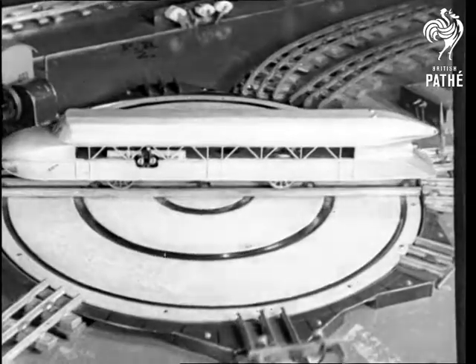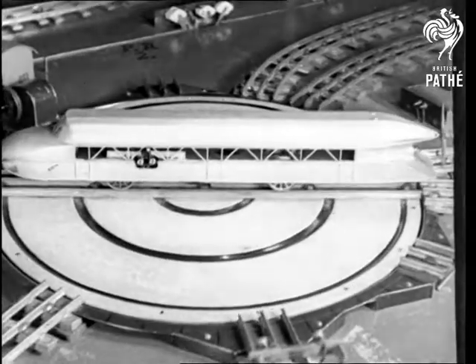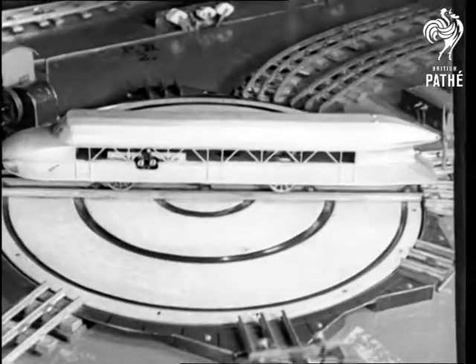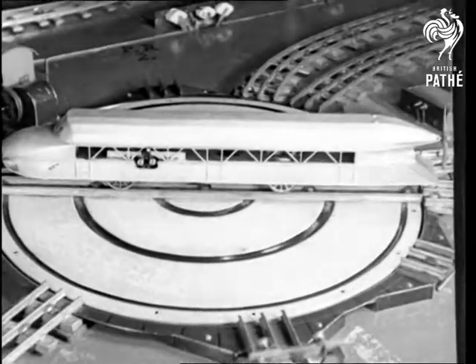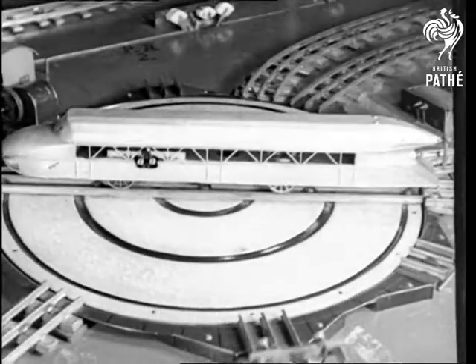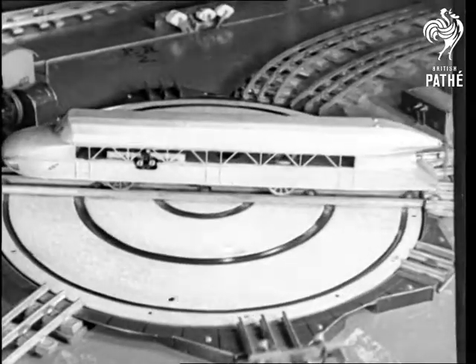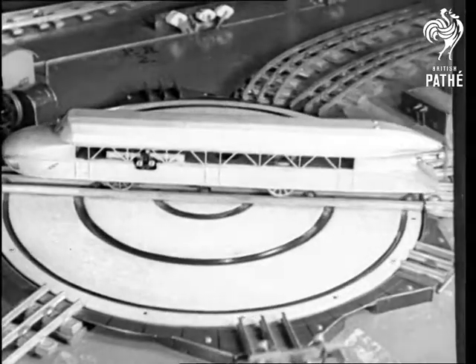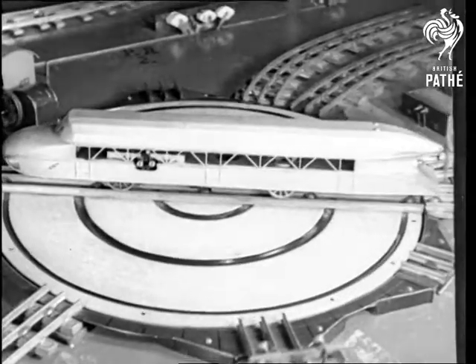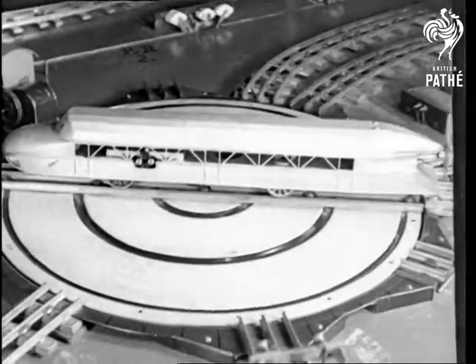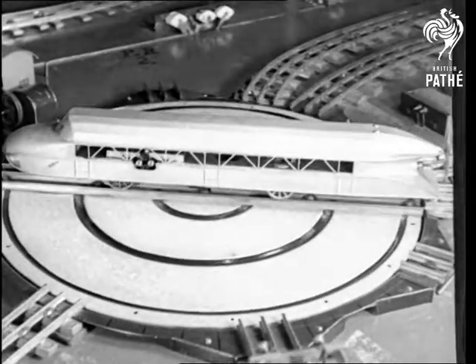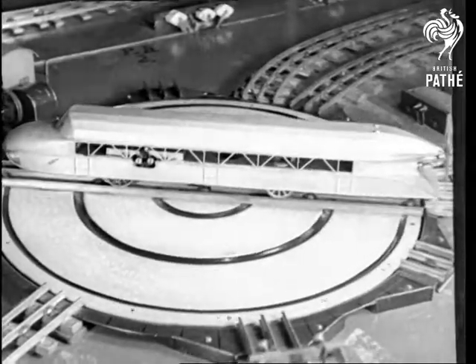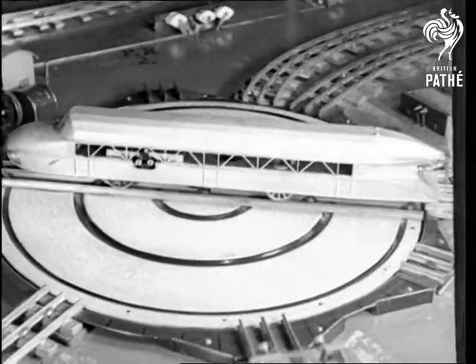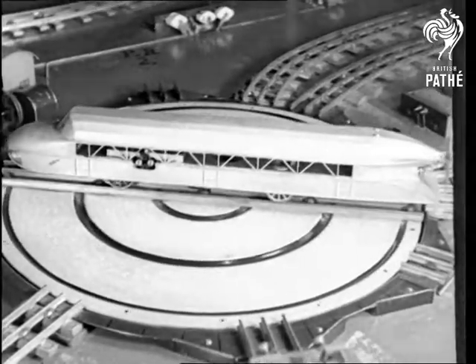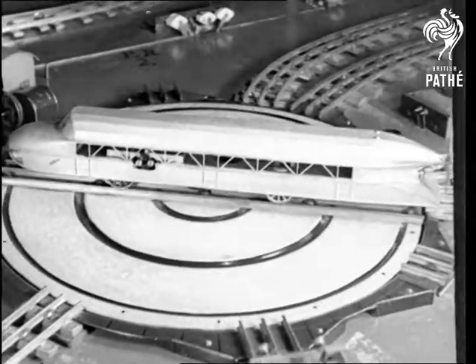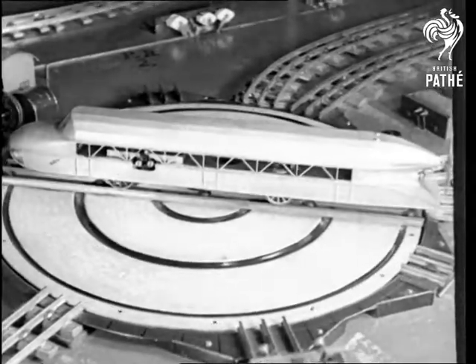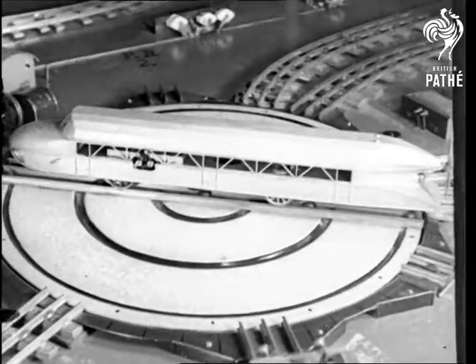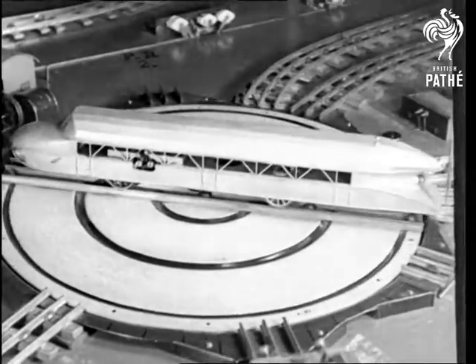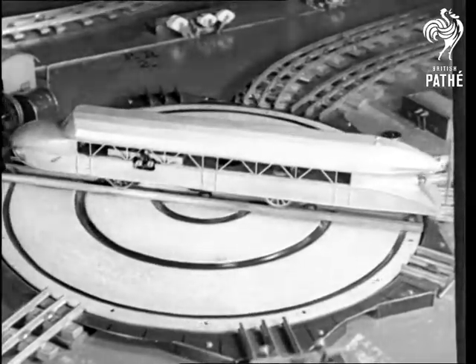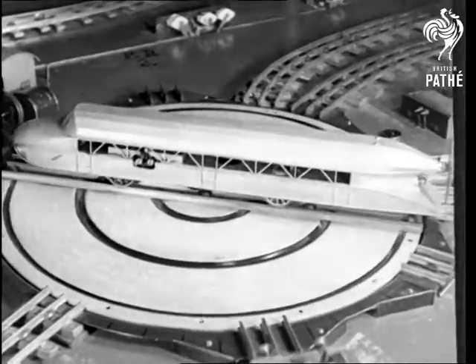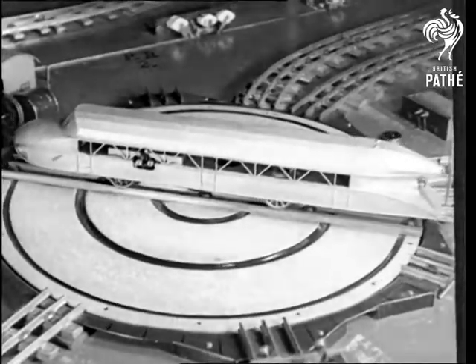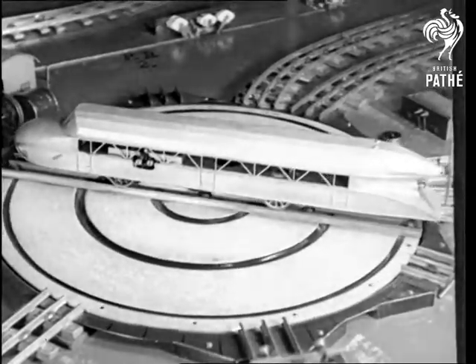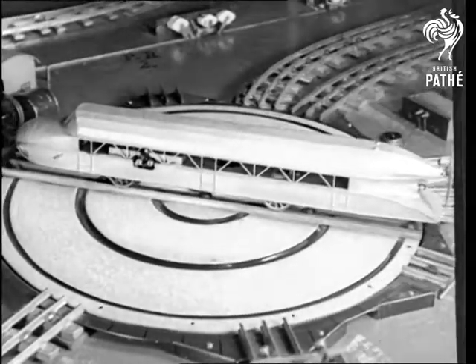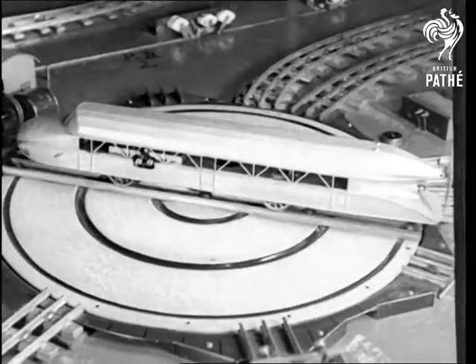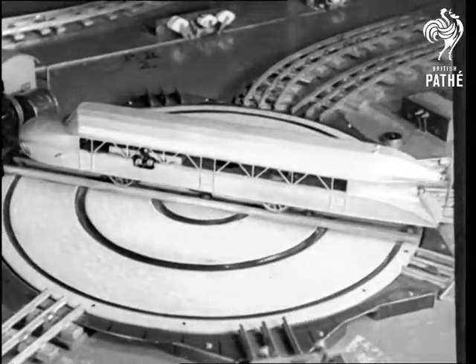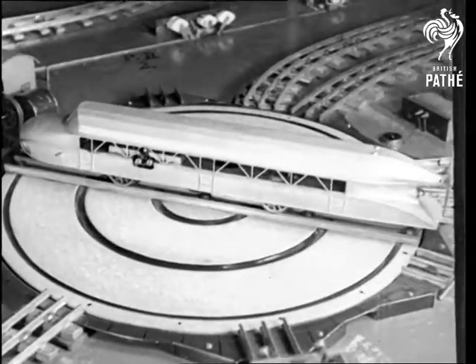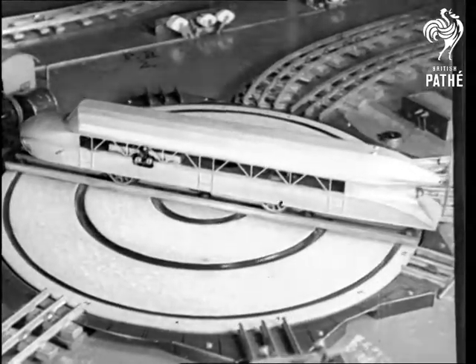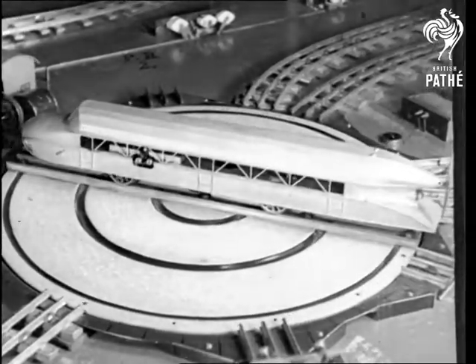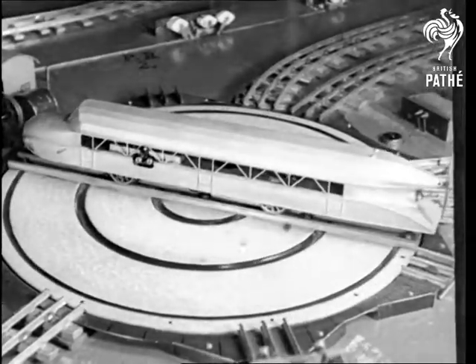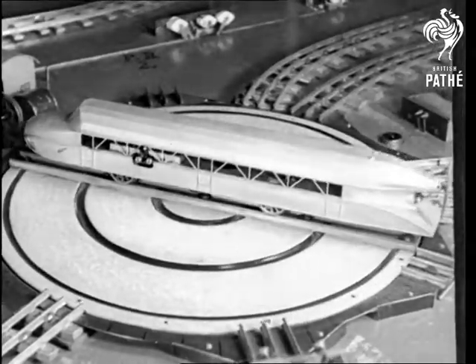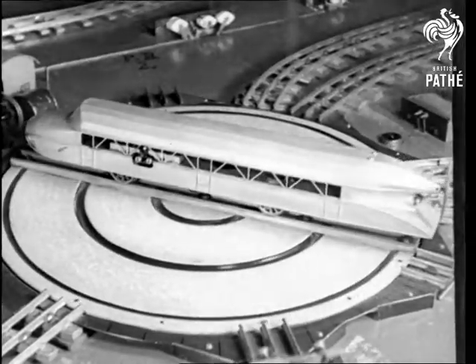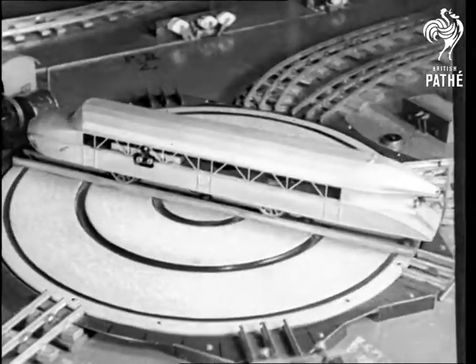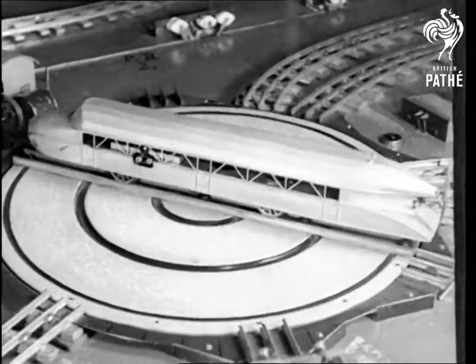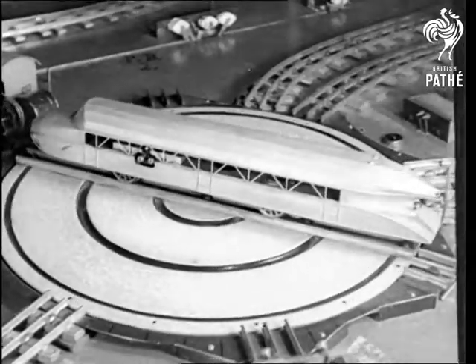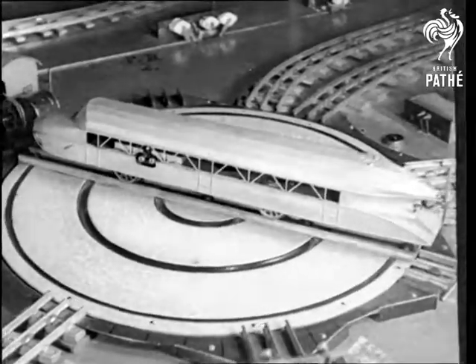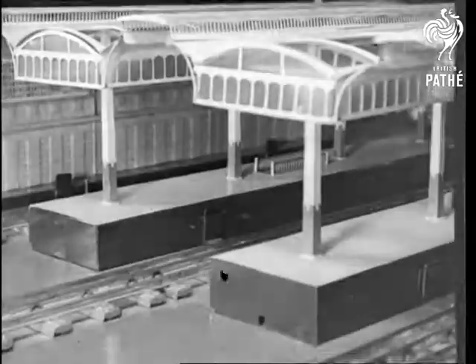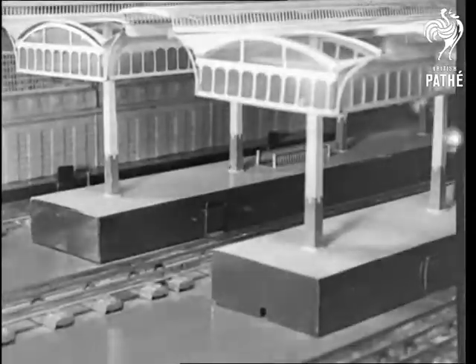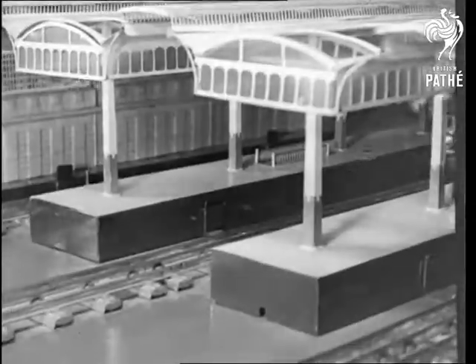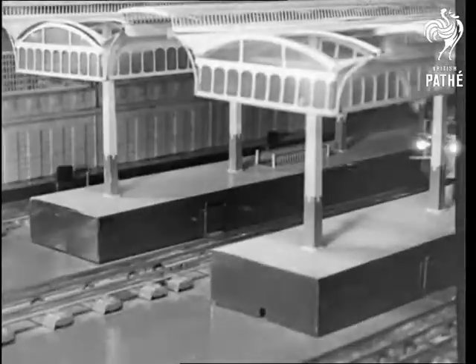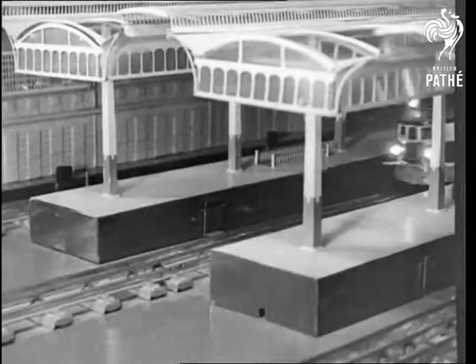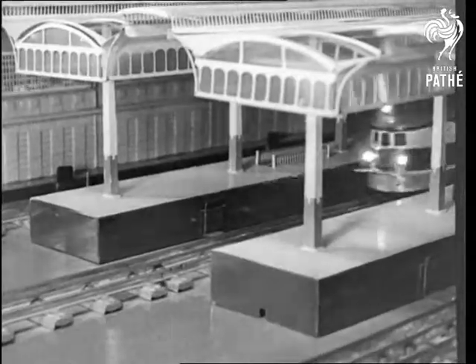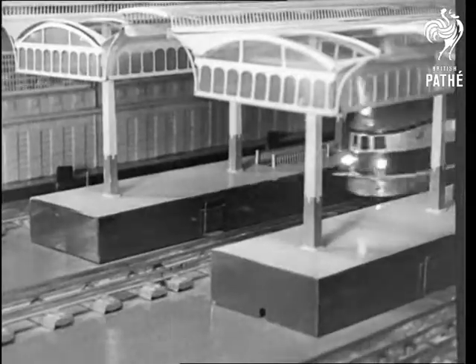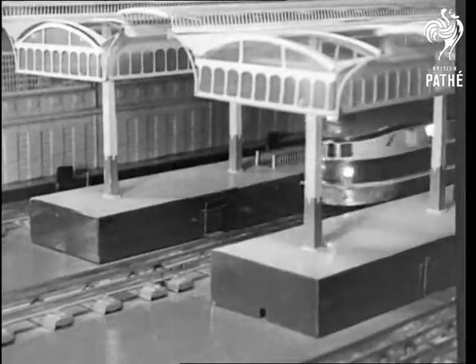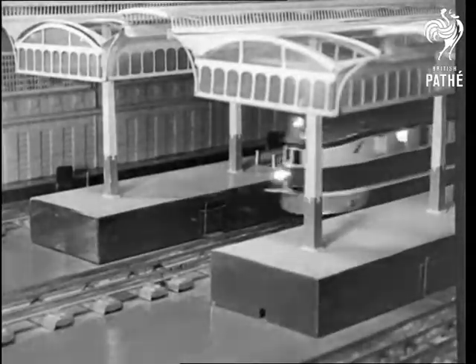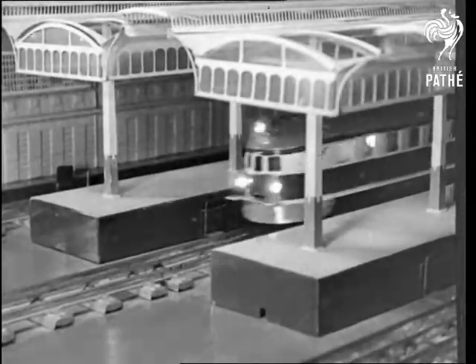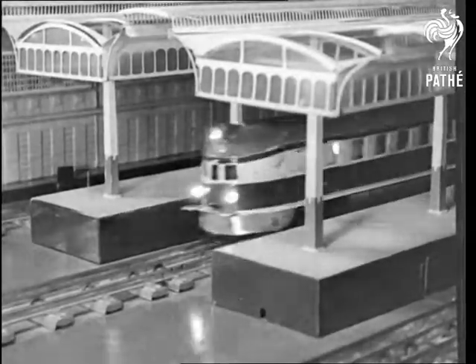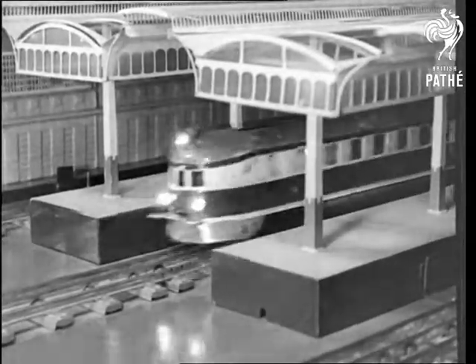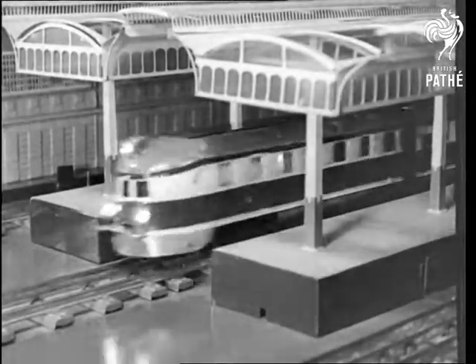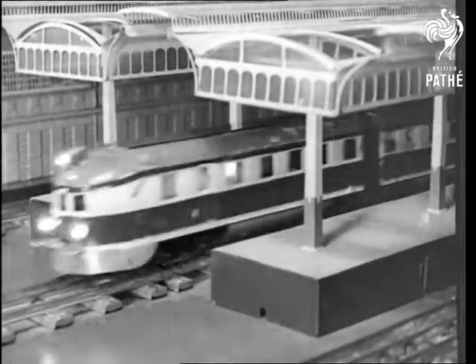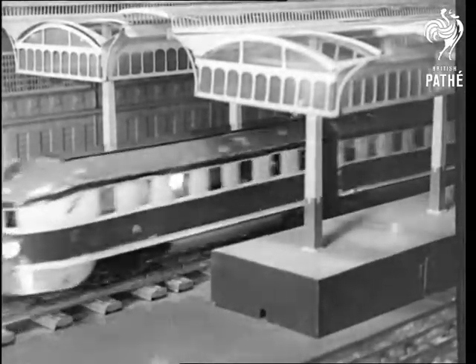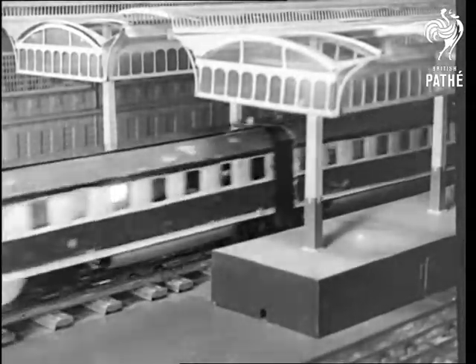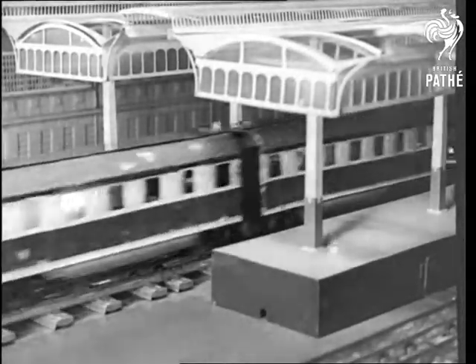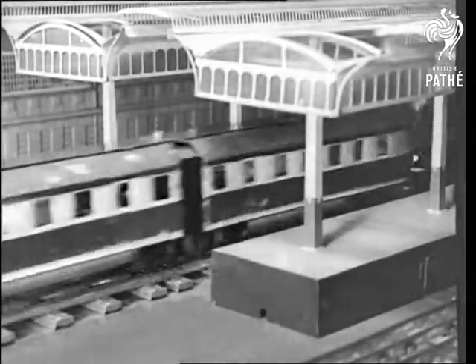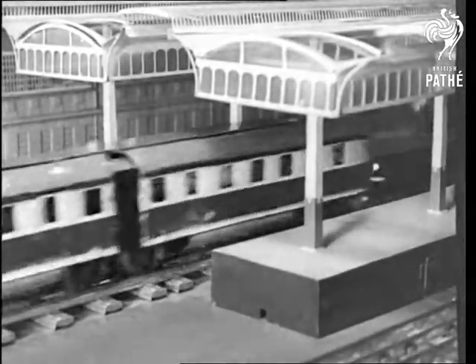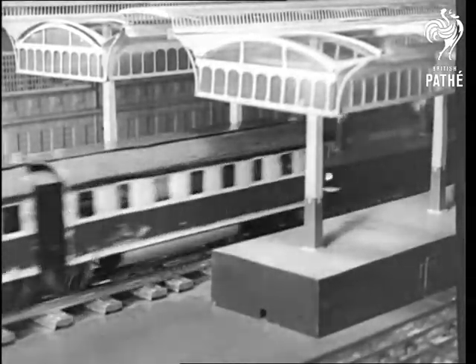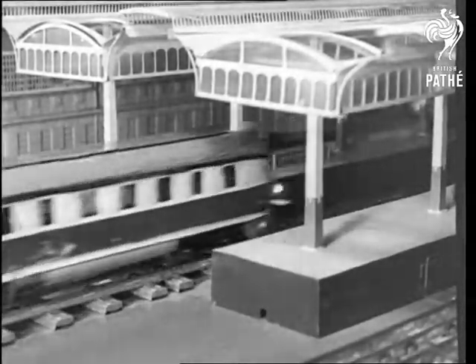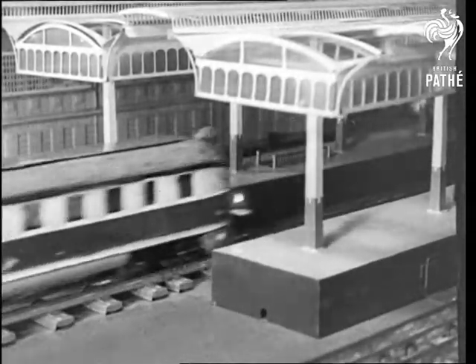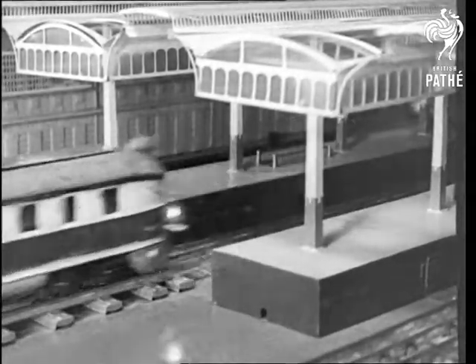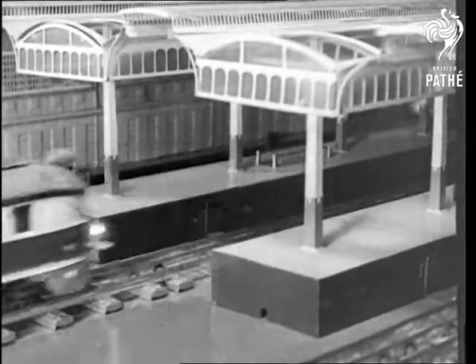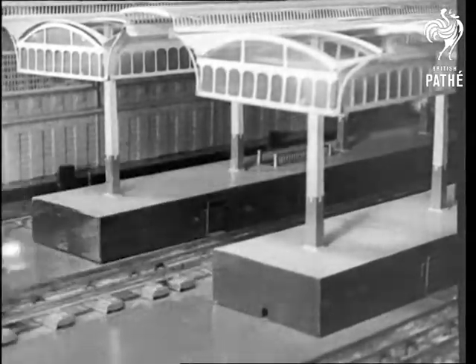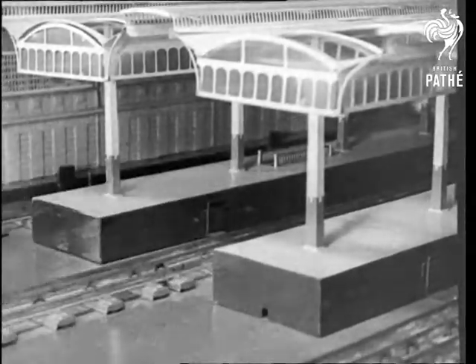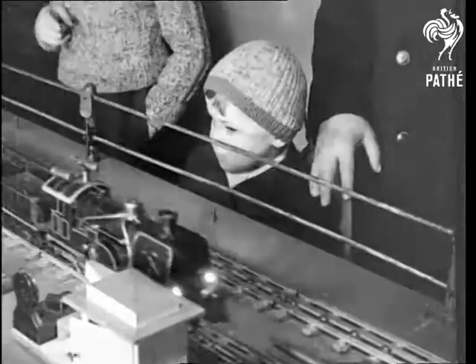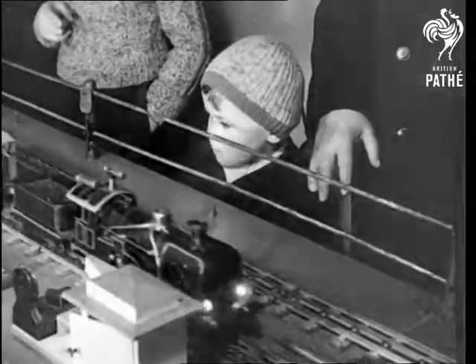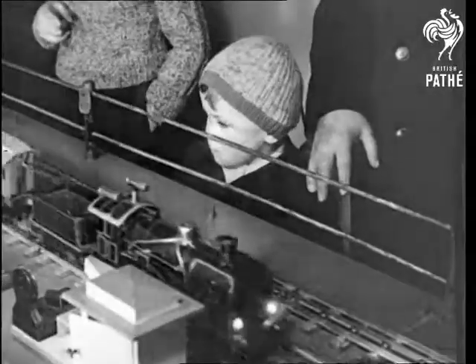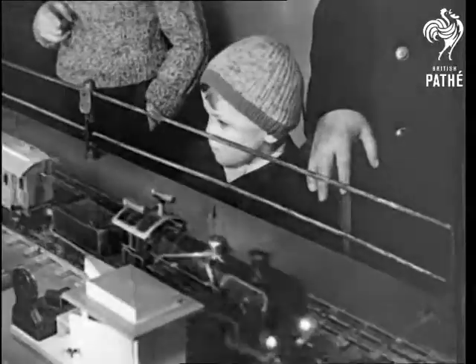The model engineer gets a bigger kick out of a turntable and a timetable. All the trains are under schedule and an accident is simply unheard of.